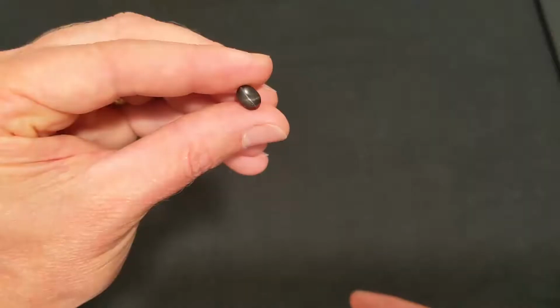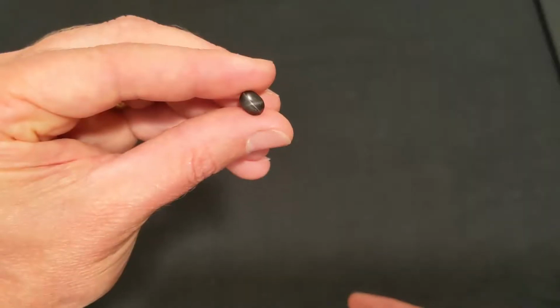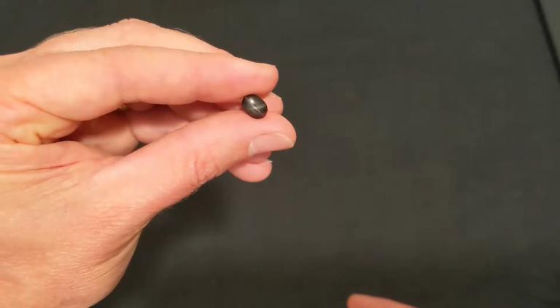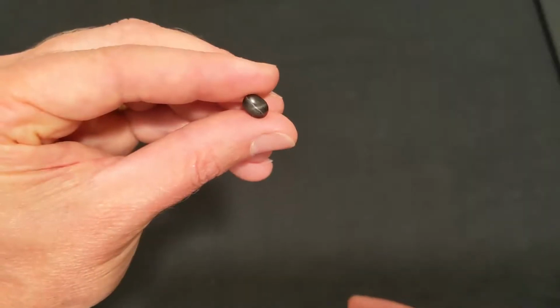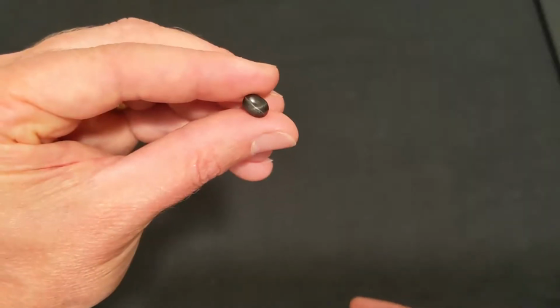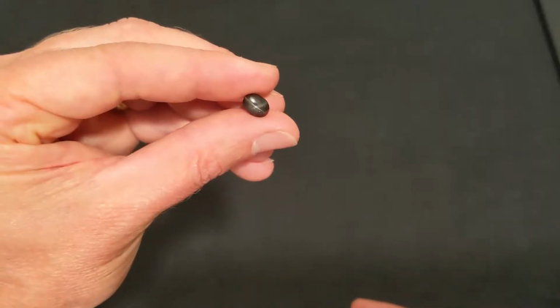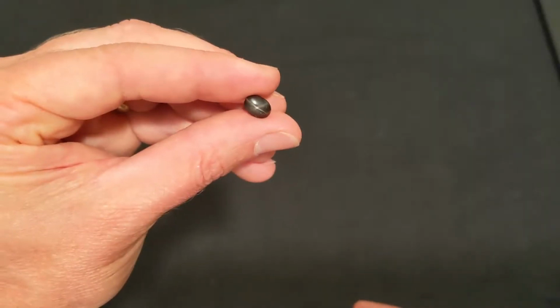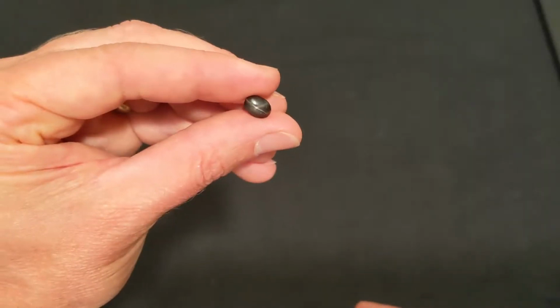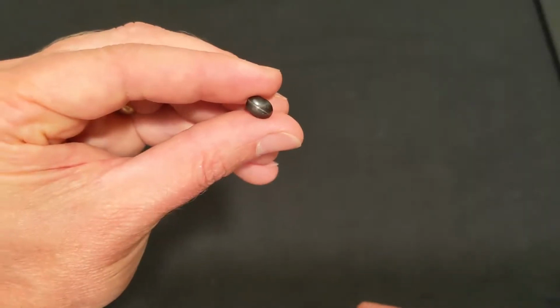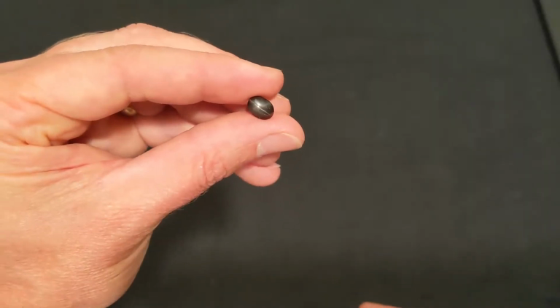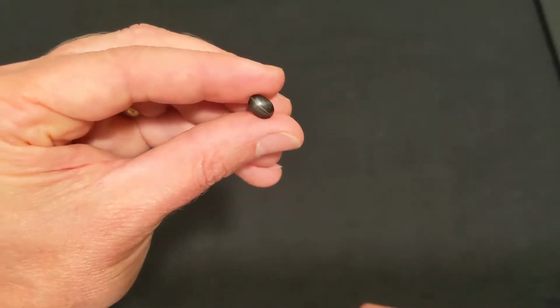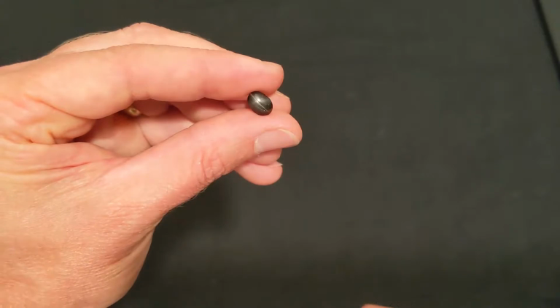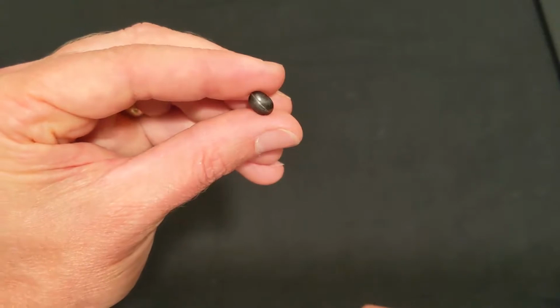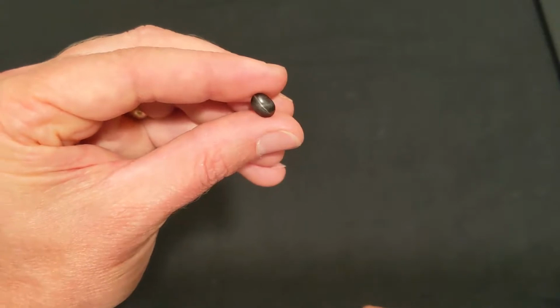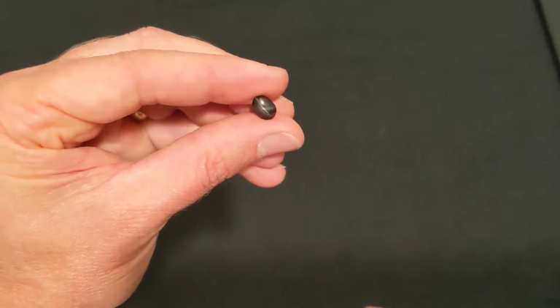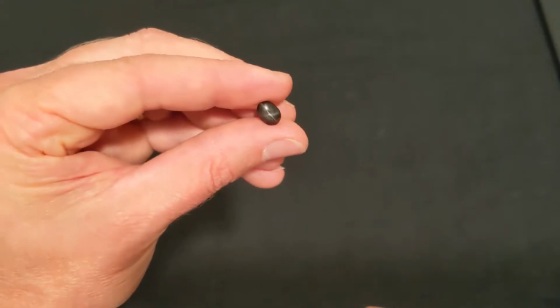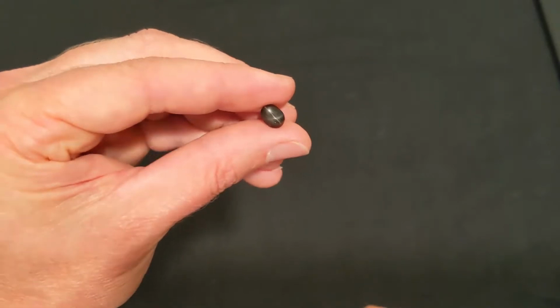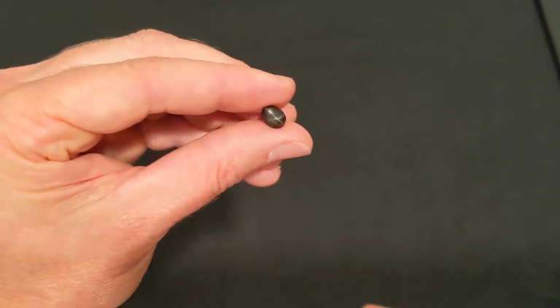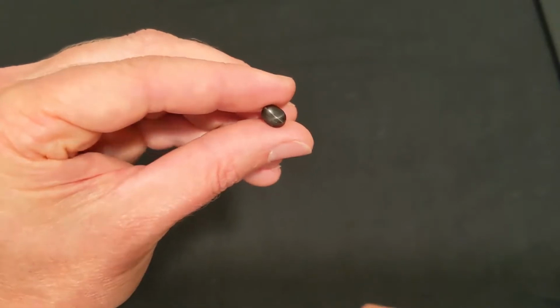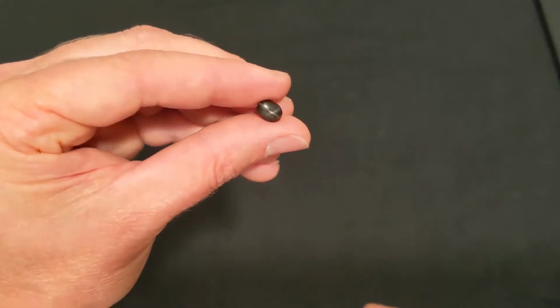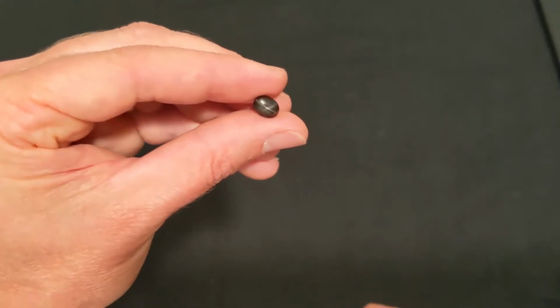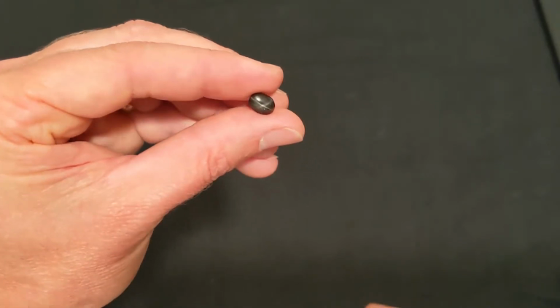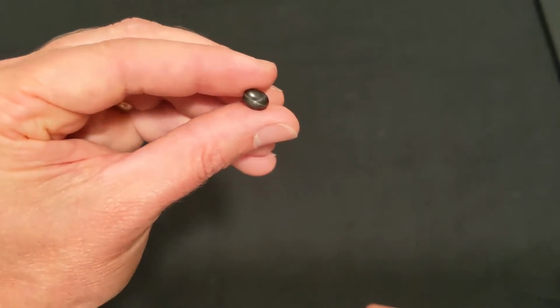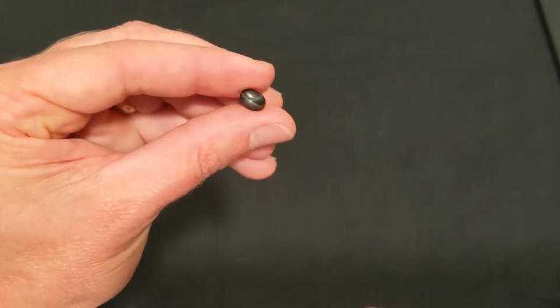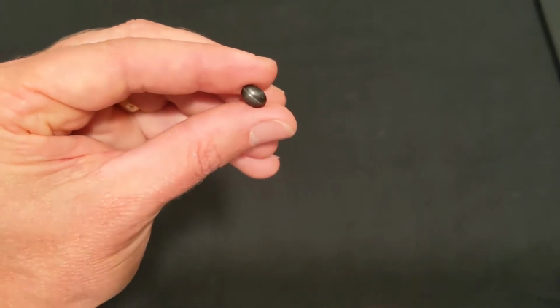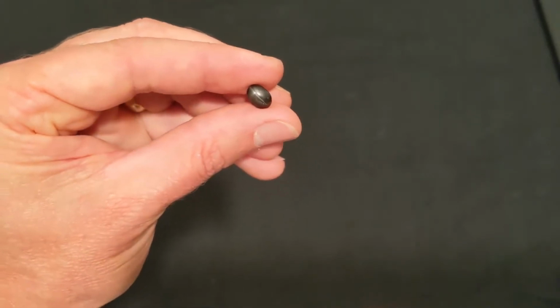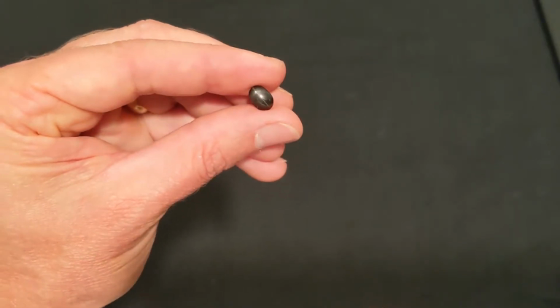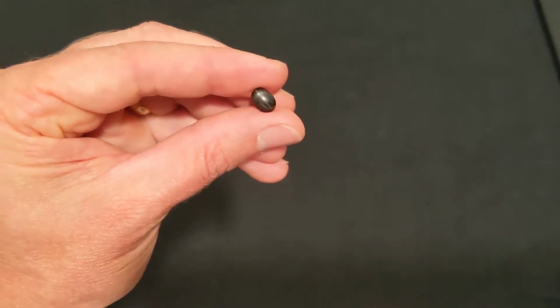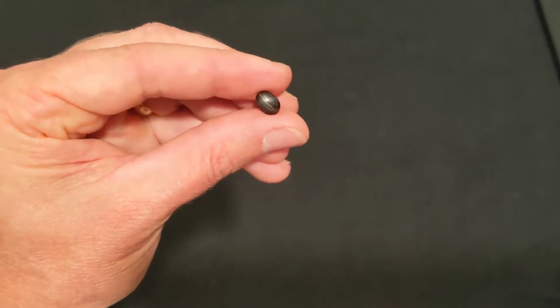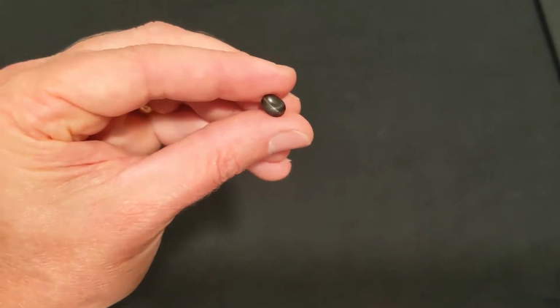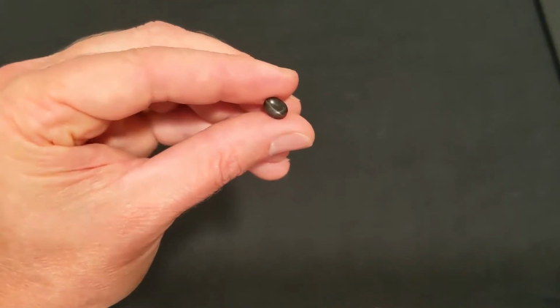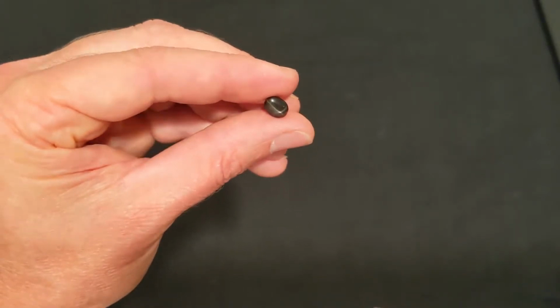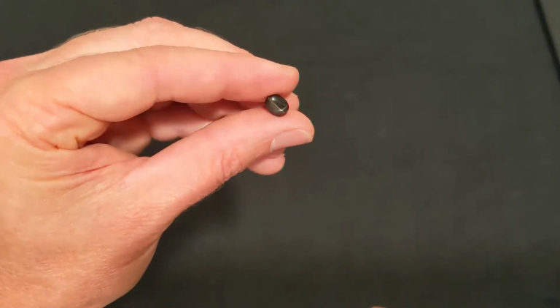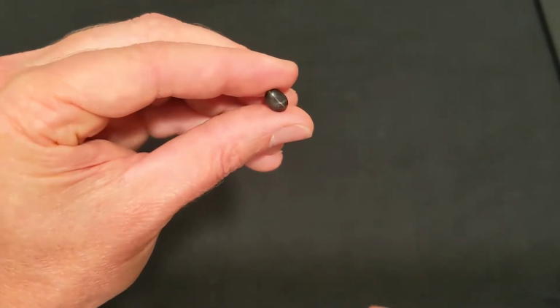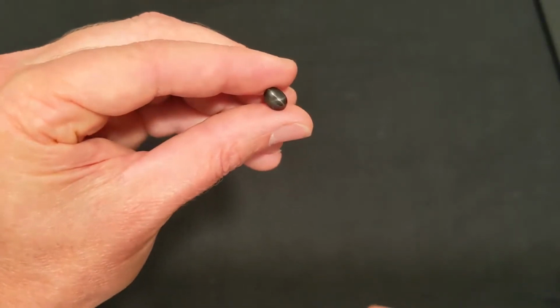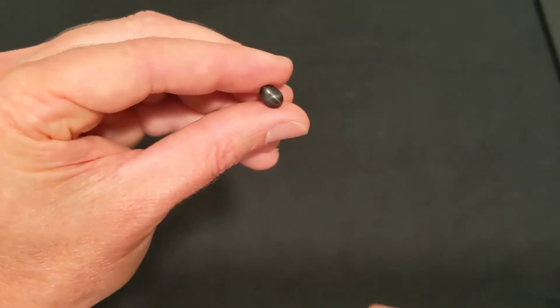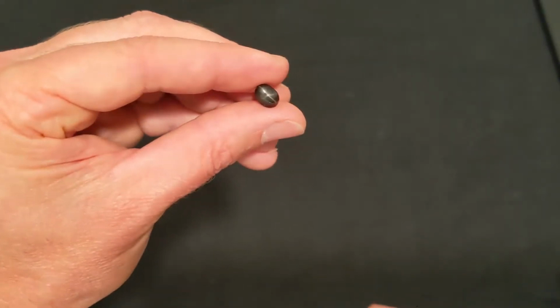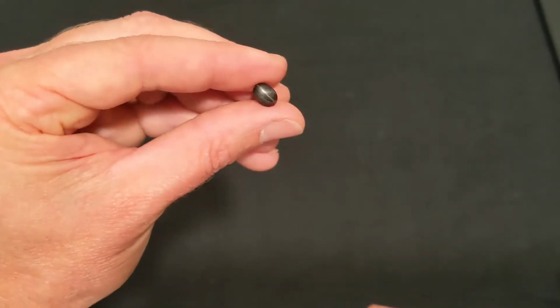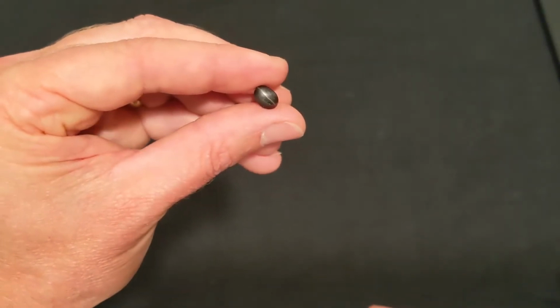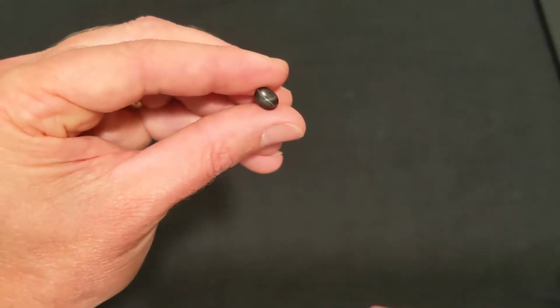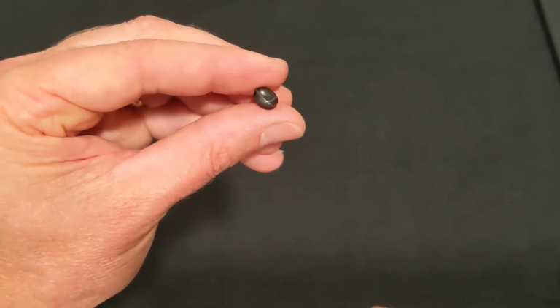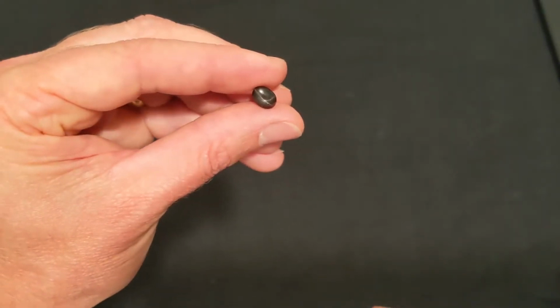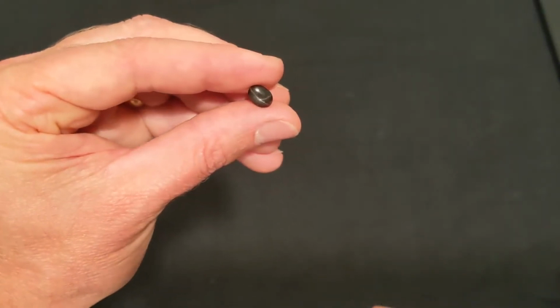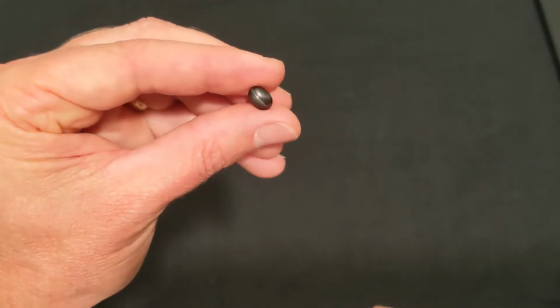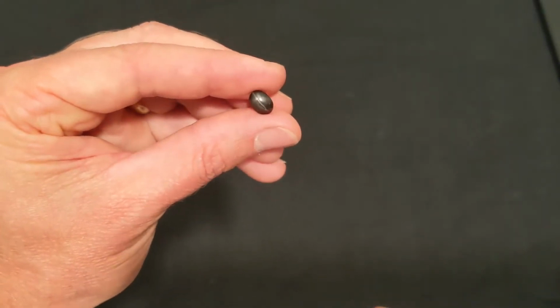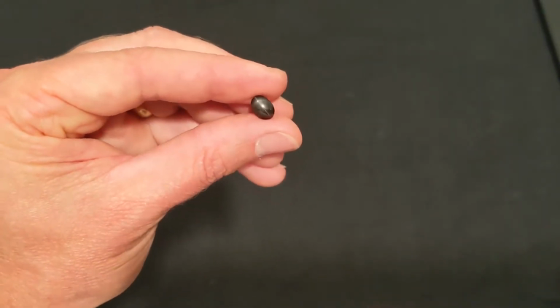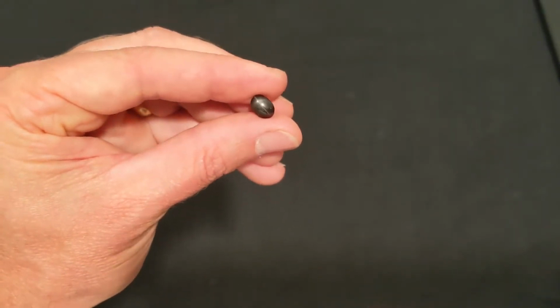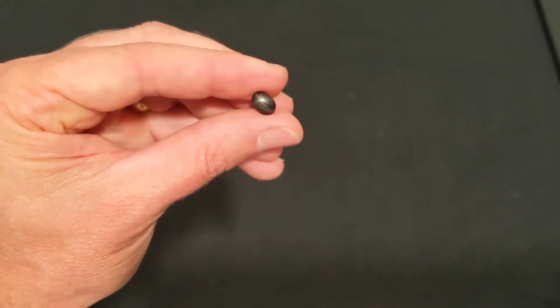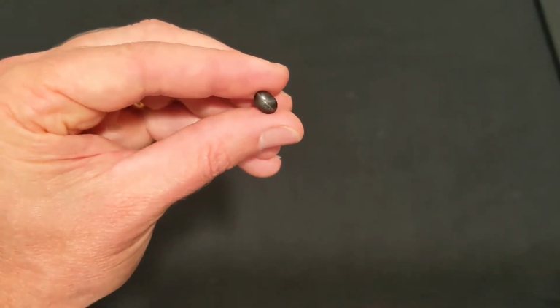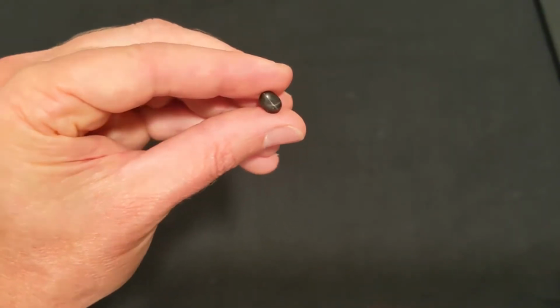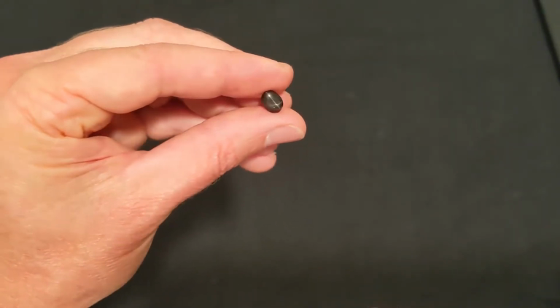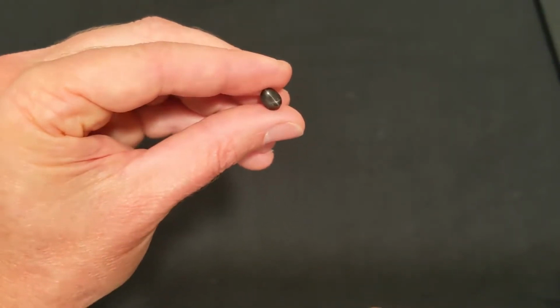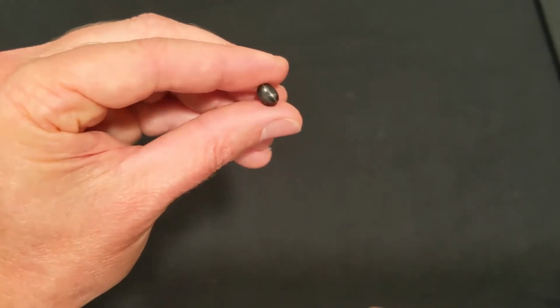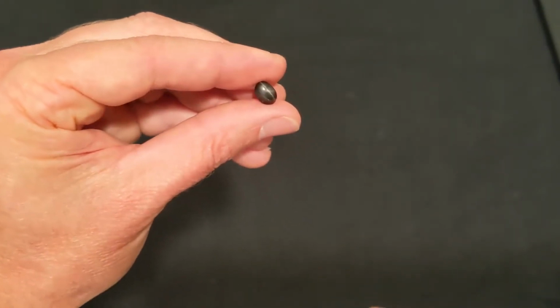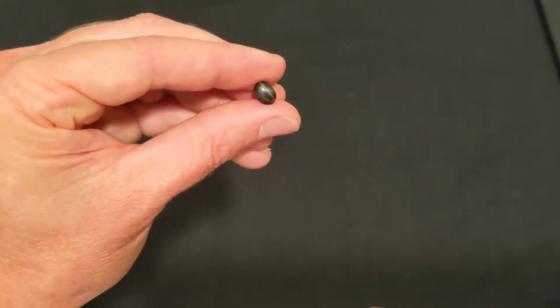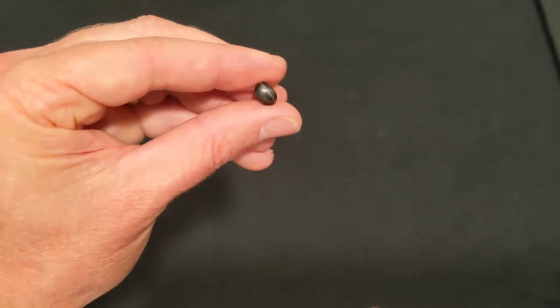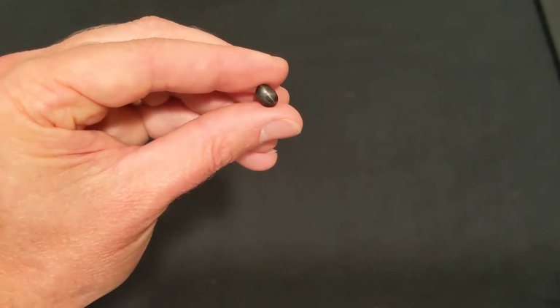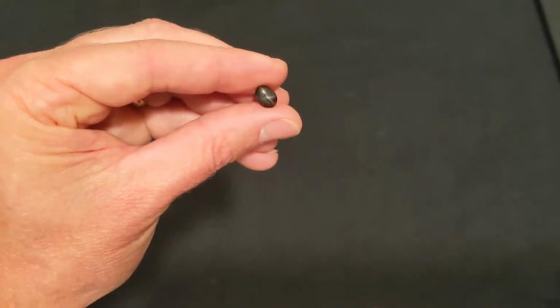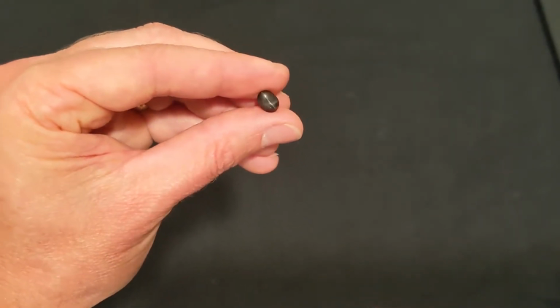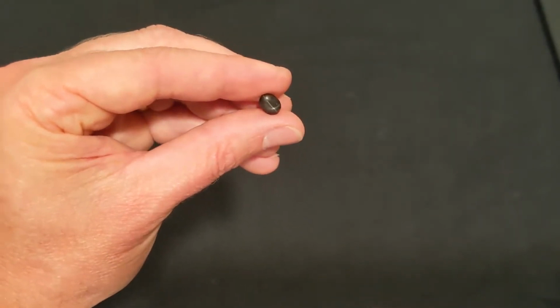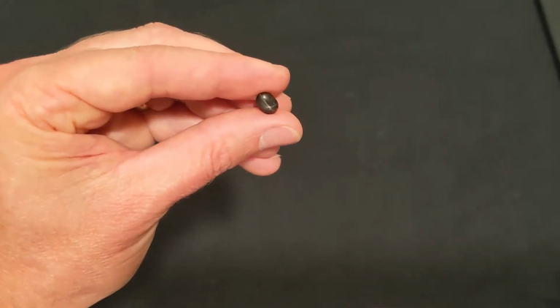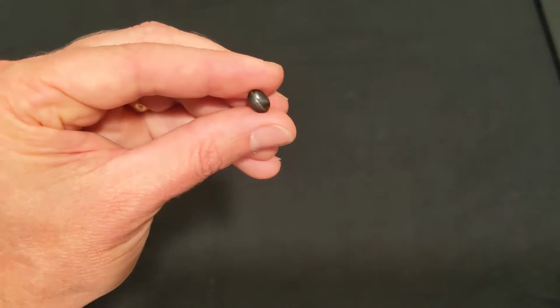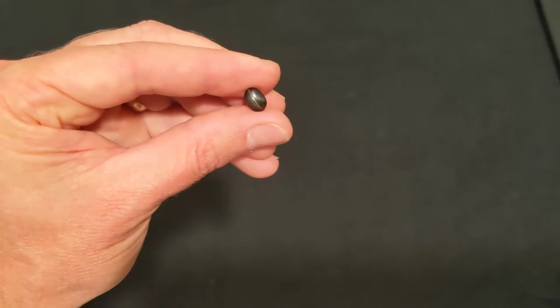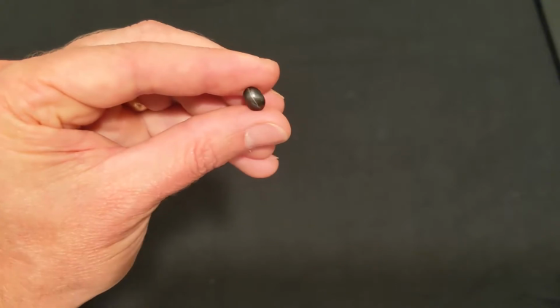Another mineral, such as this diopside, shows a simple X, or four-point asterism.